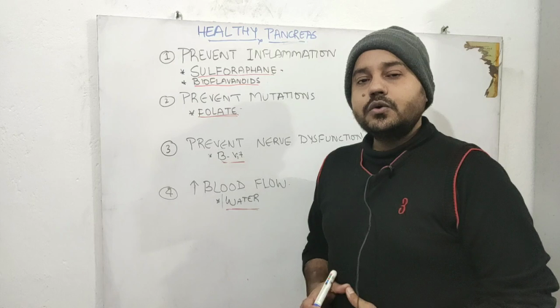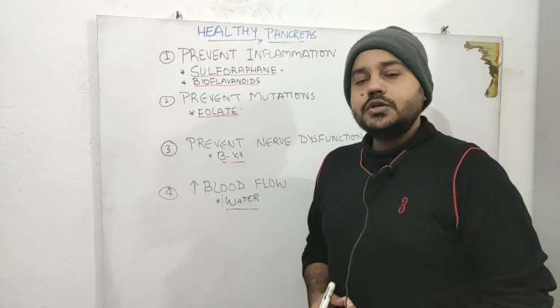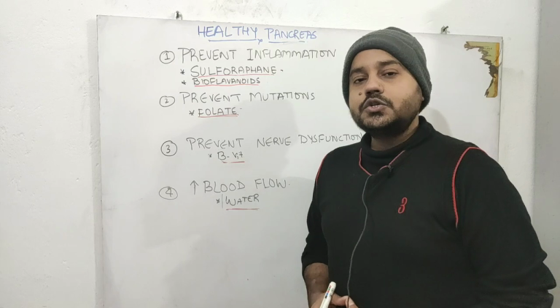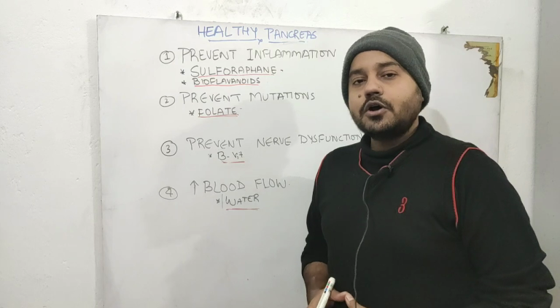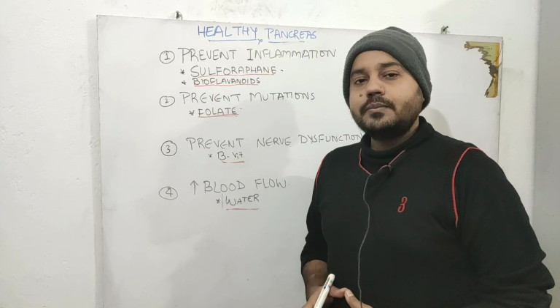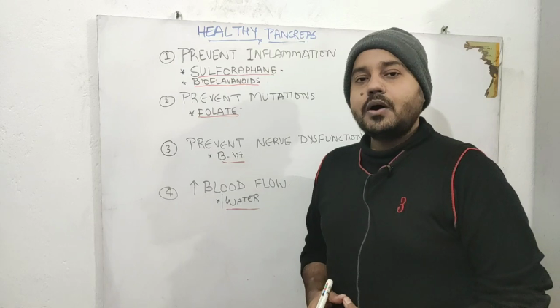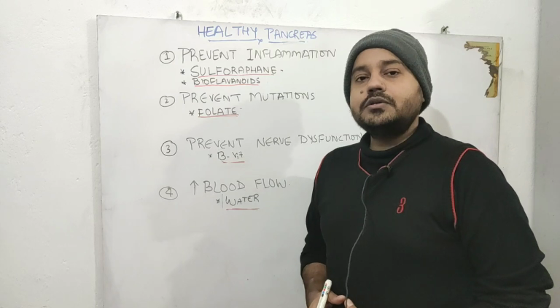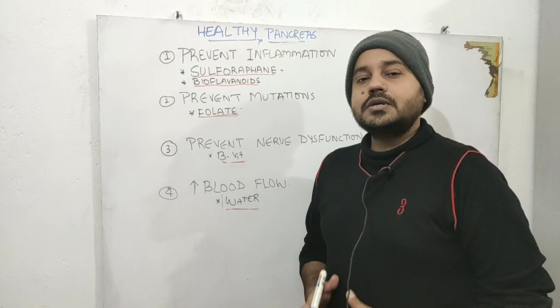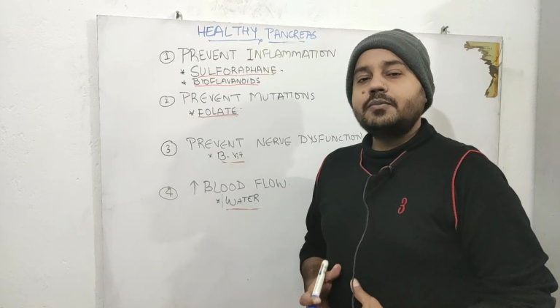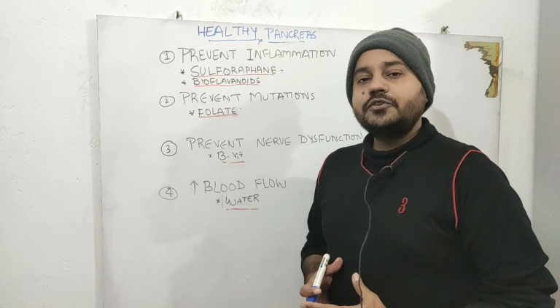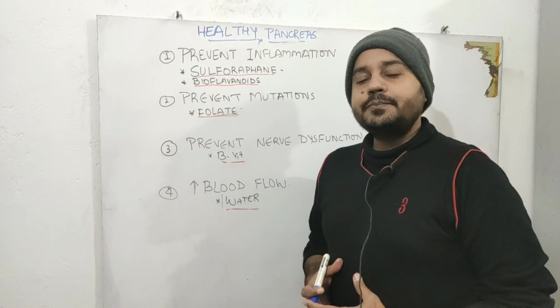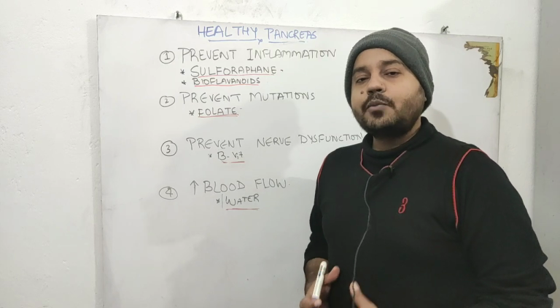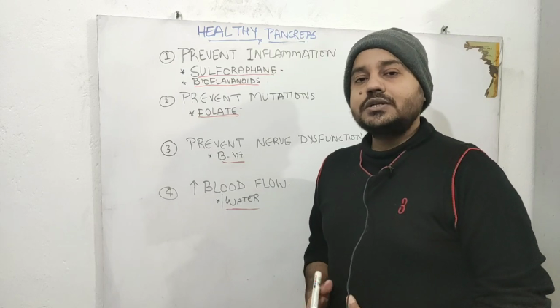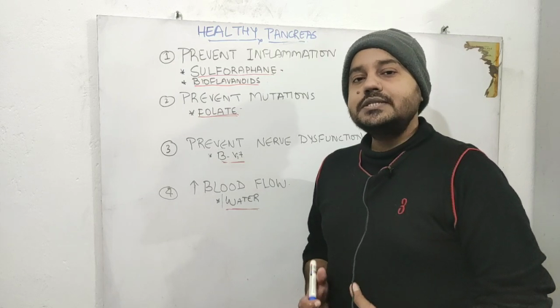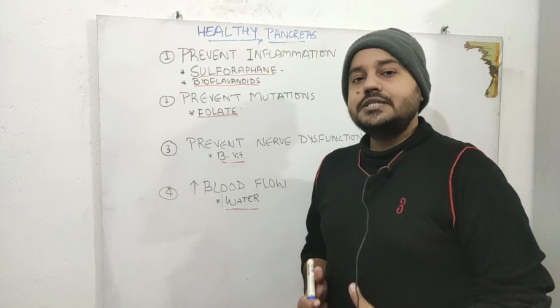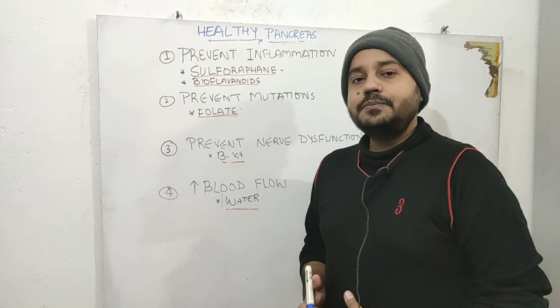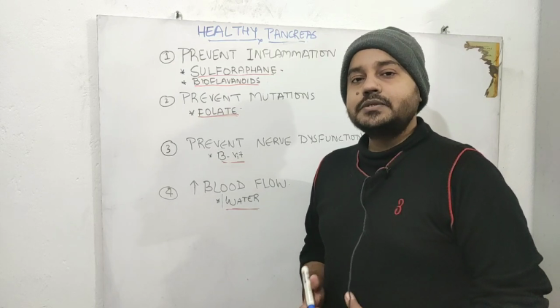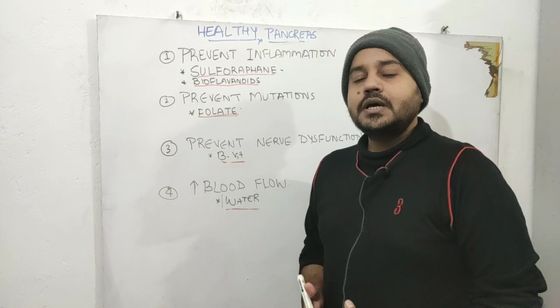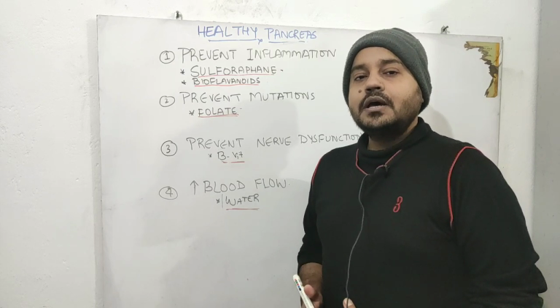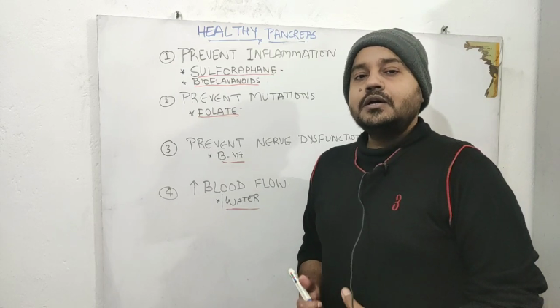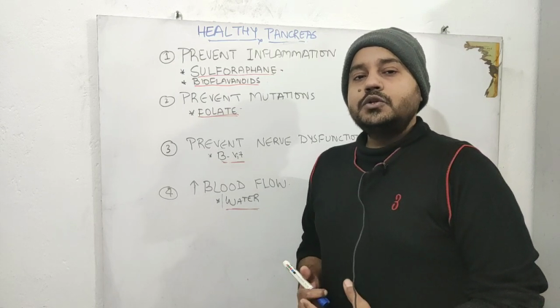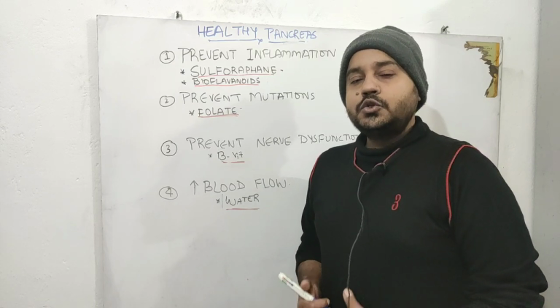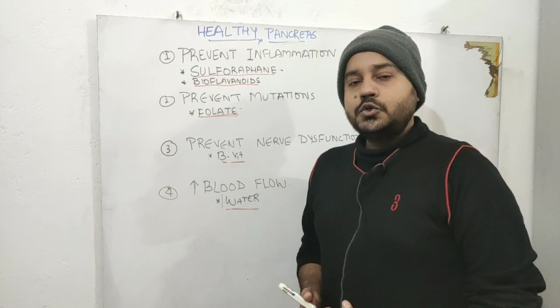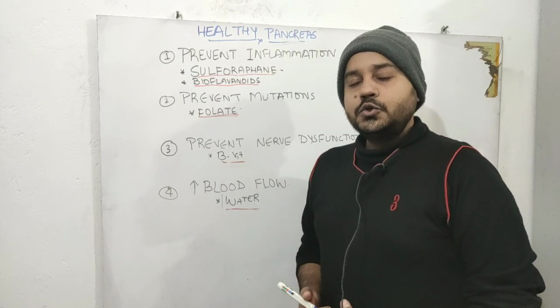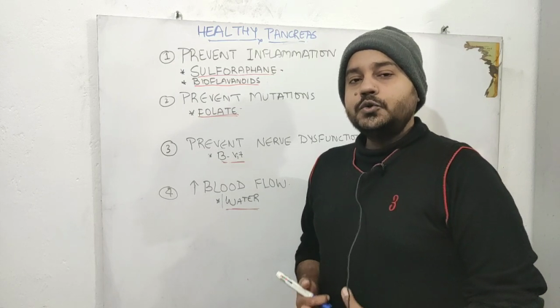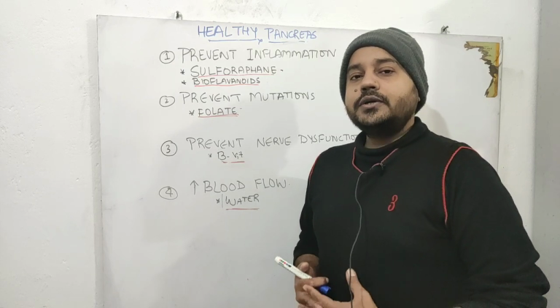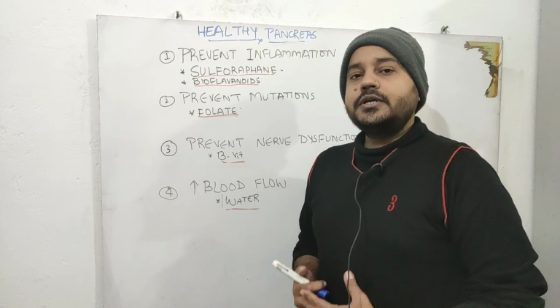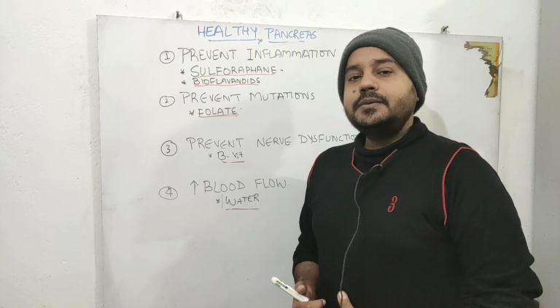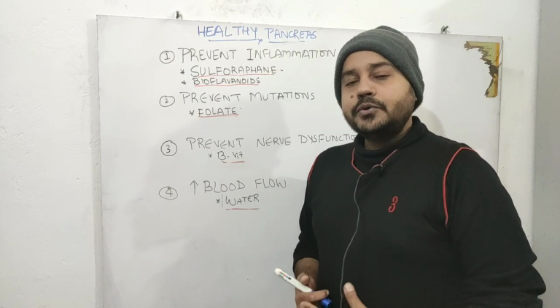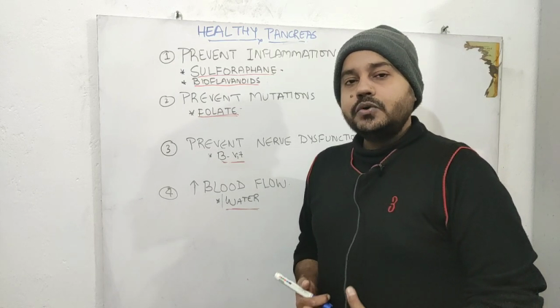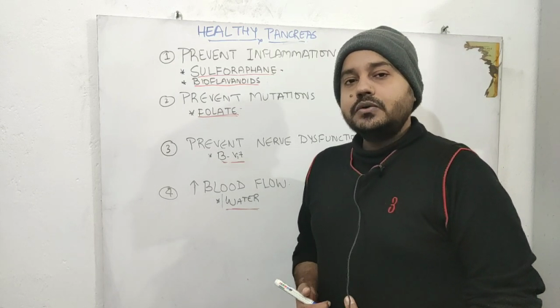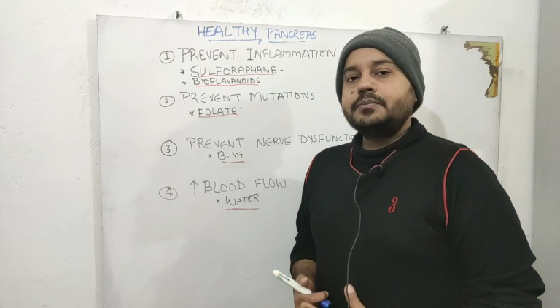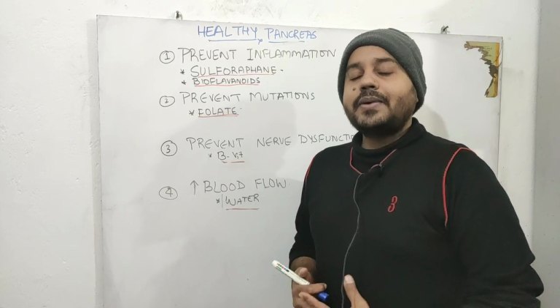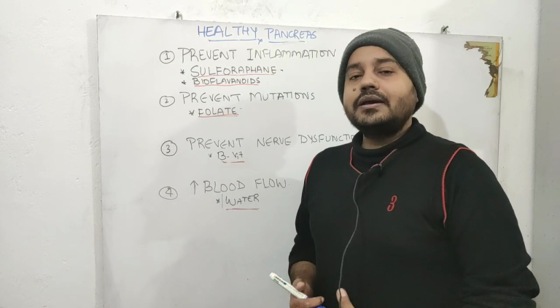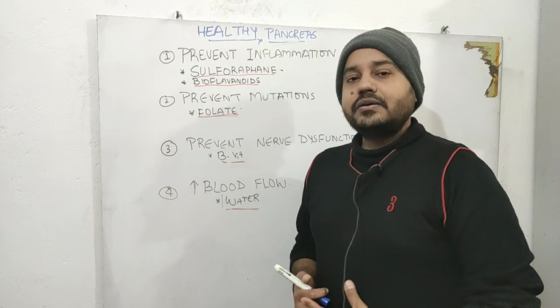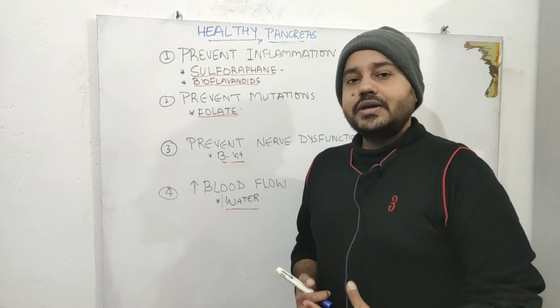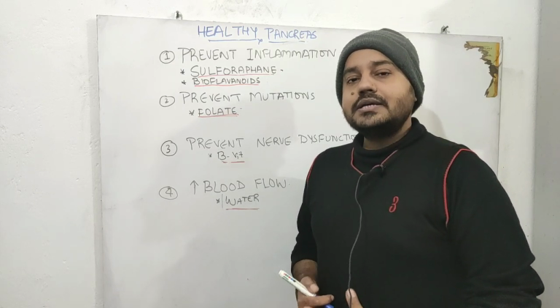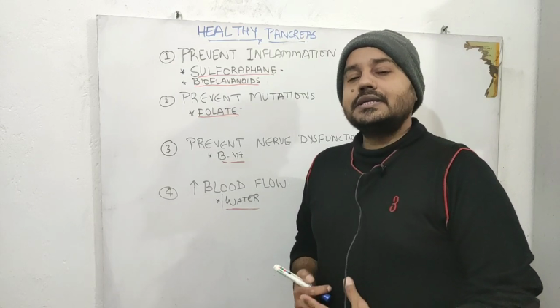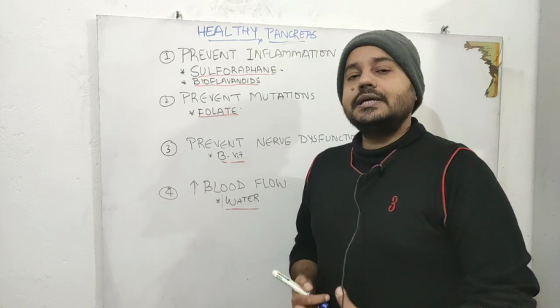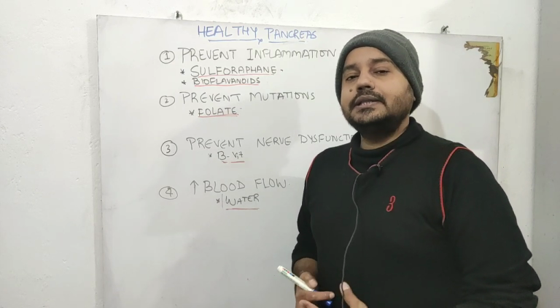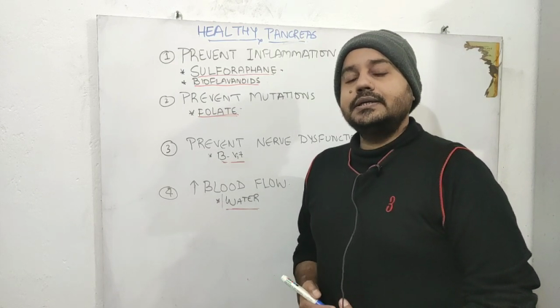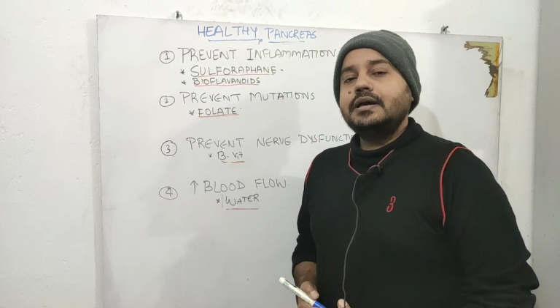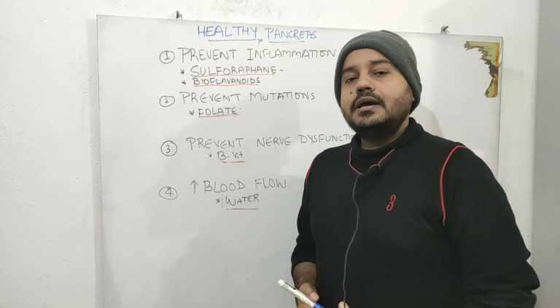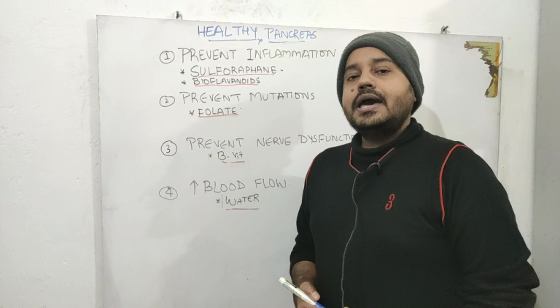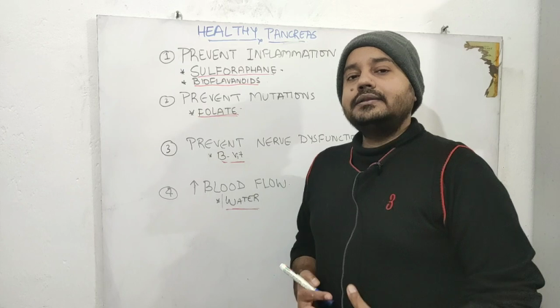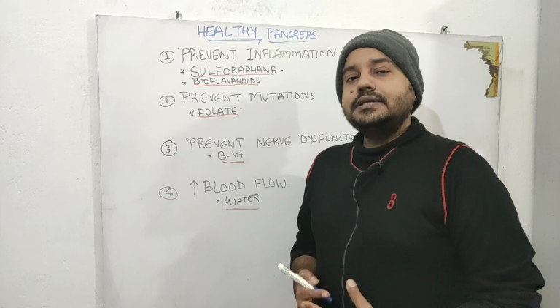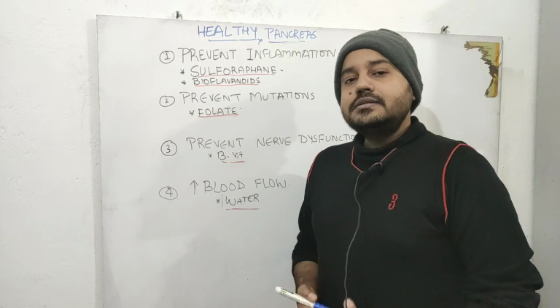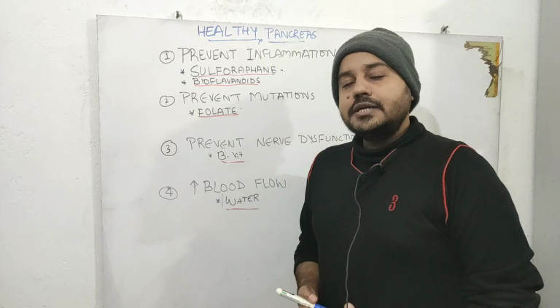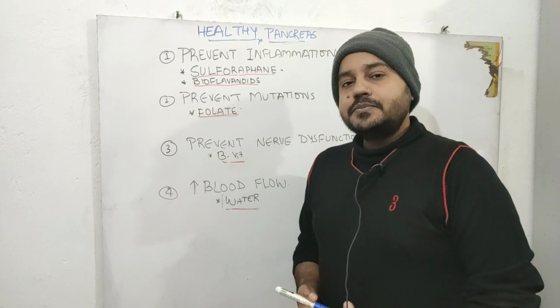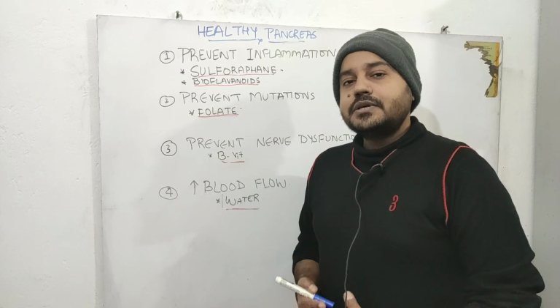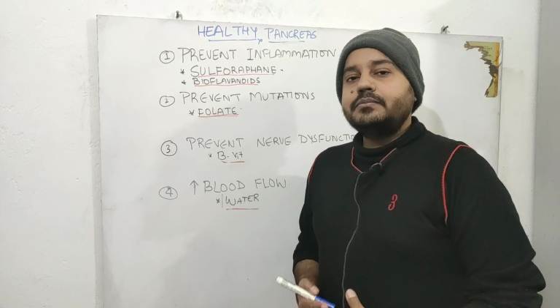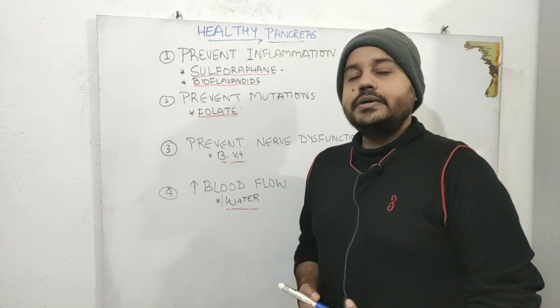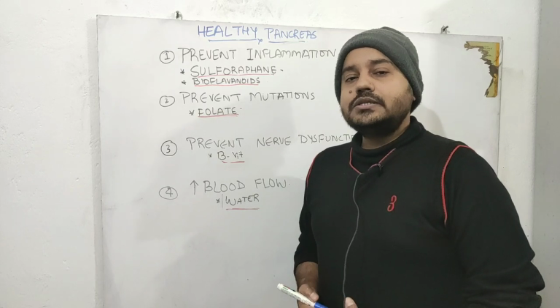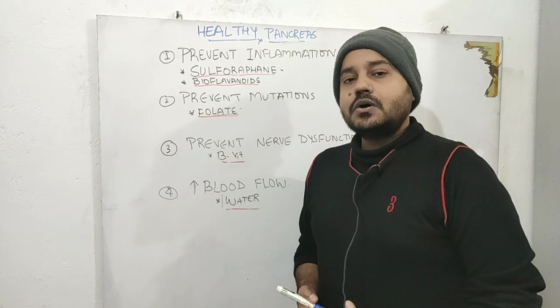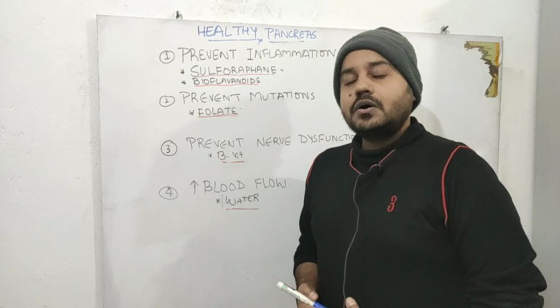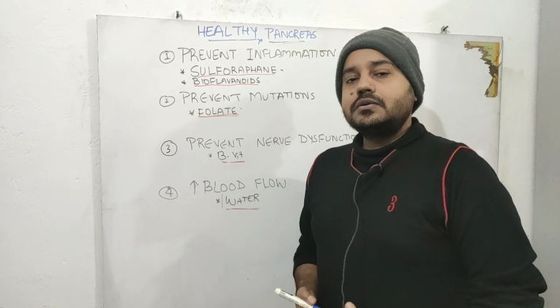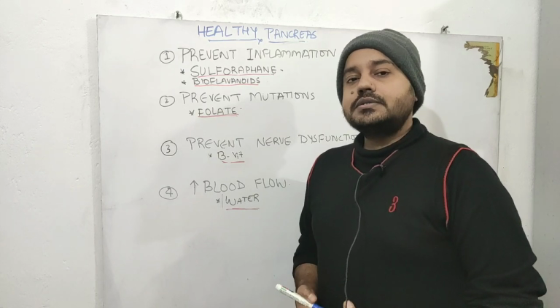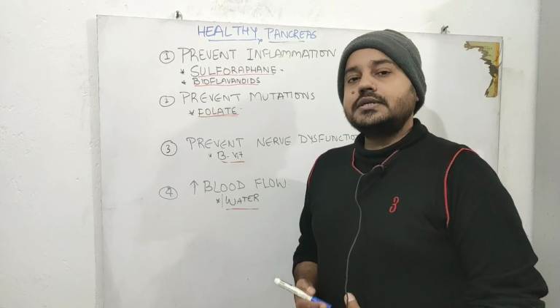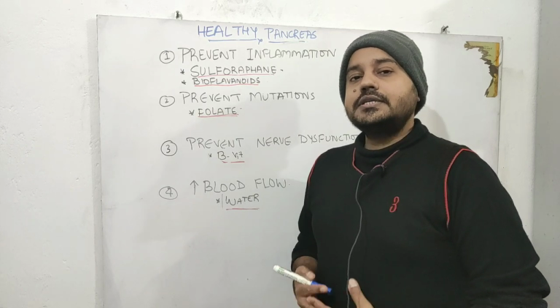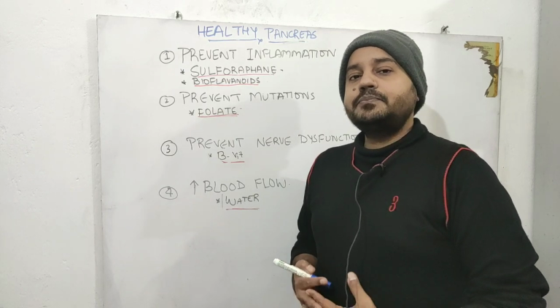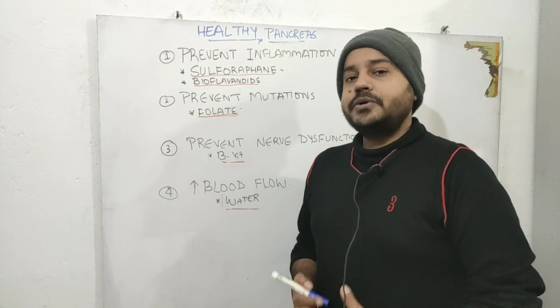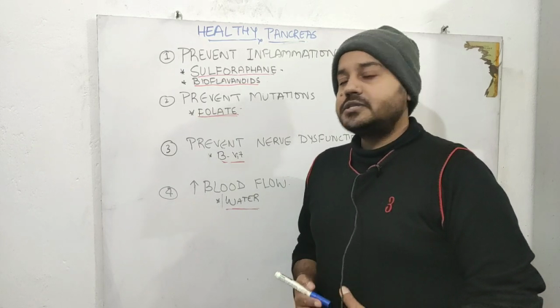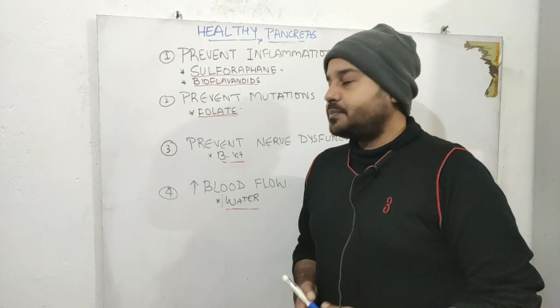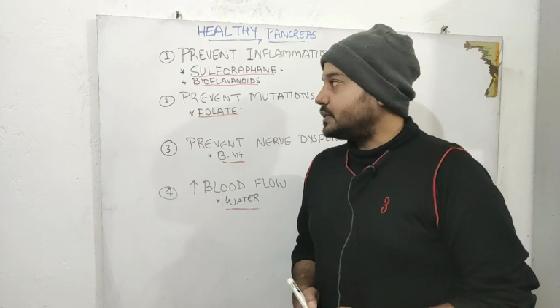We are going to talk about some of the important tips to keep your pancreas healthy, and these tips are based on certain principles.